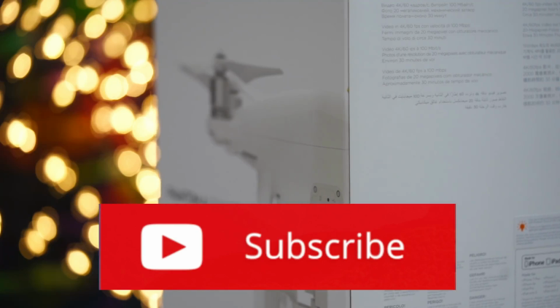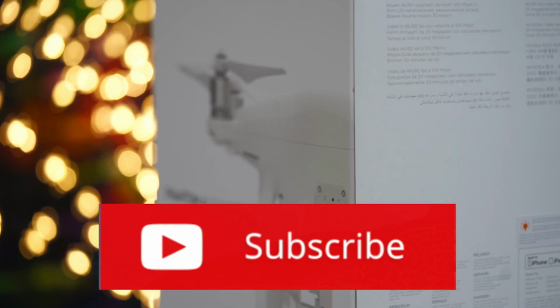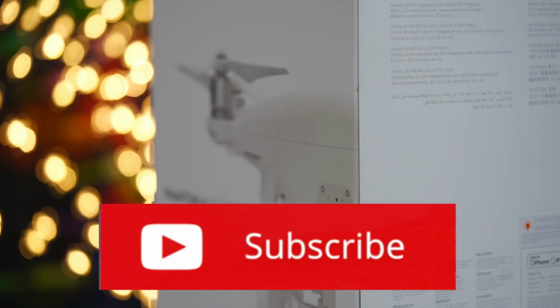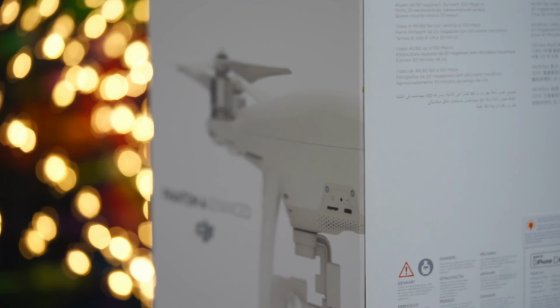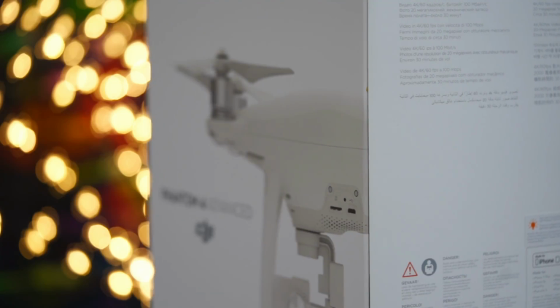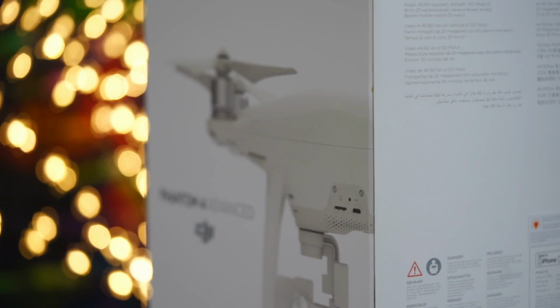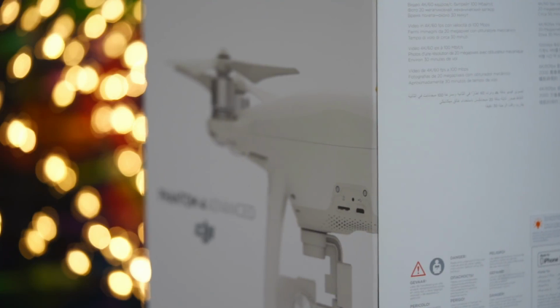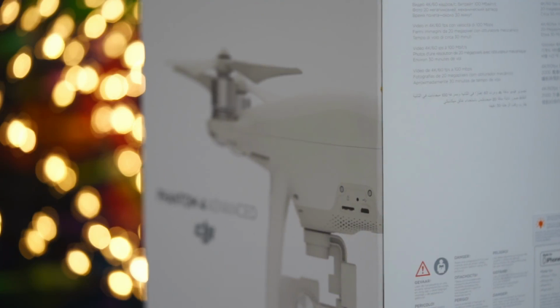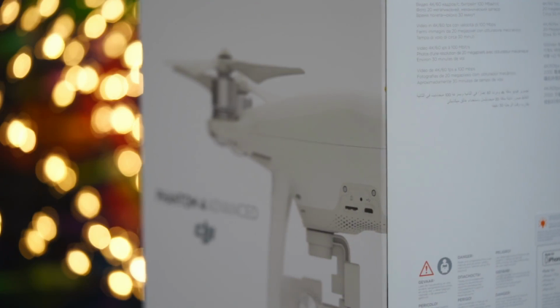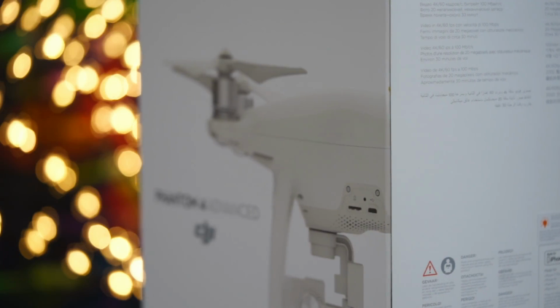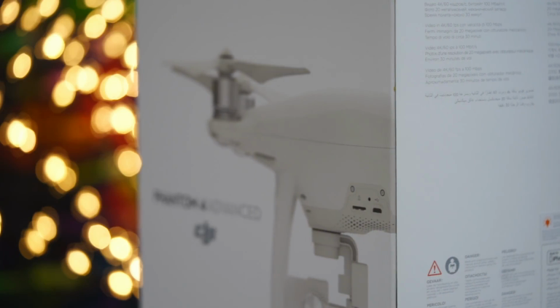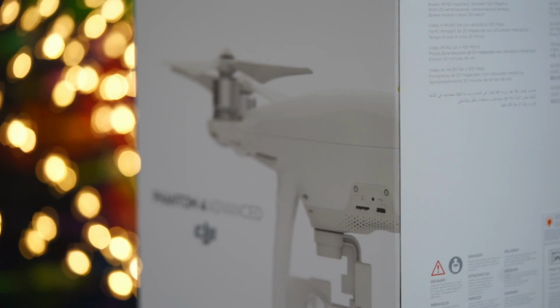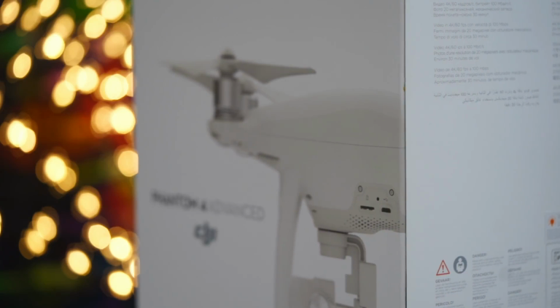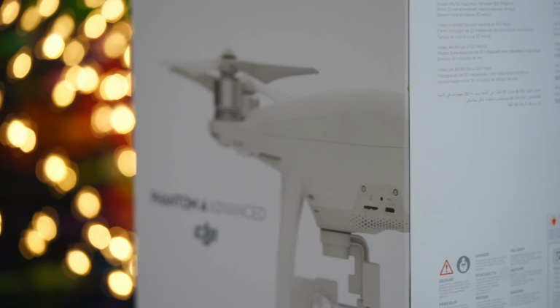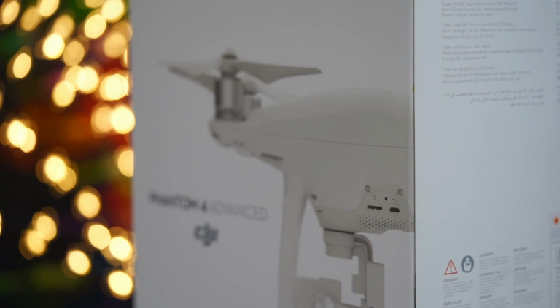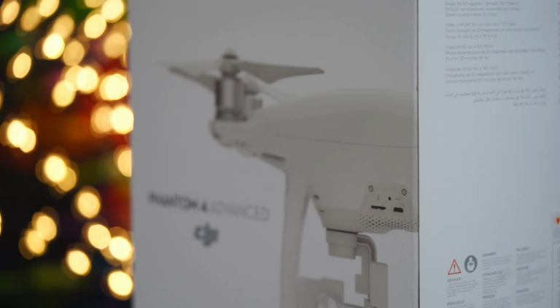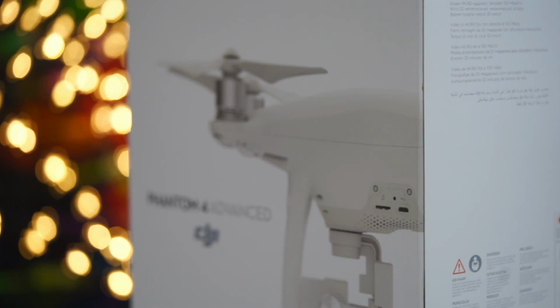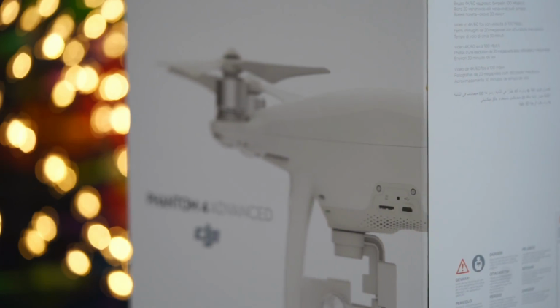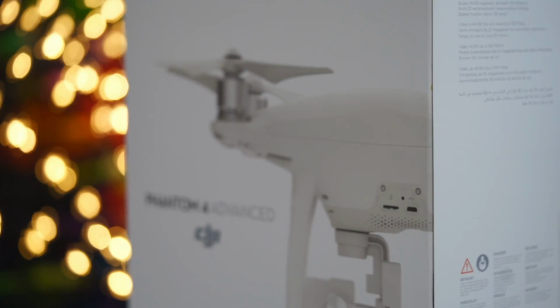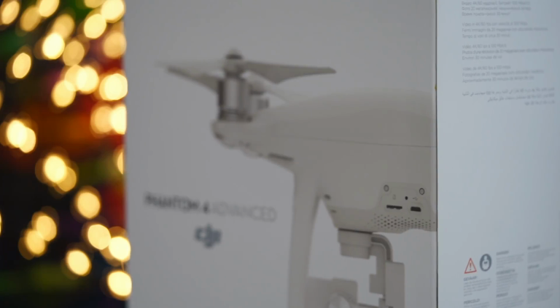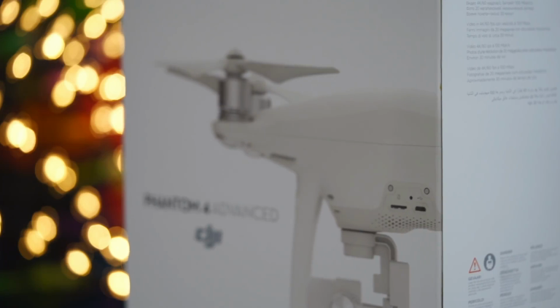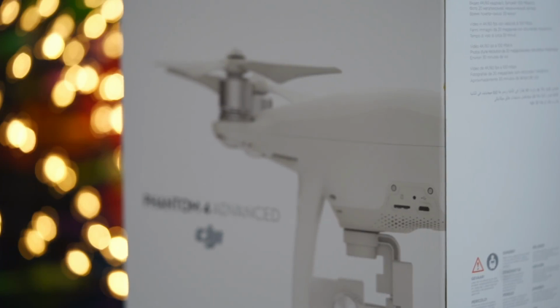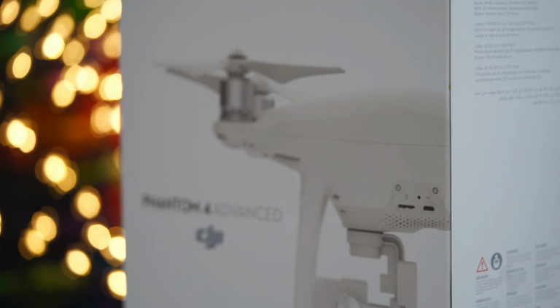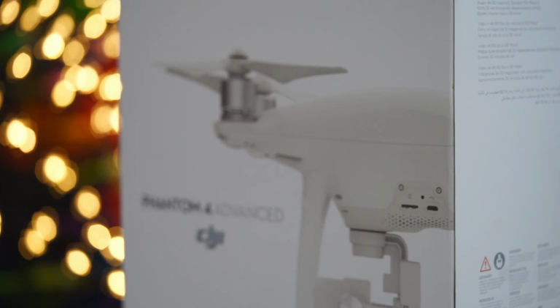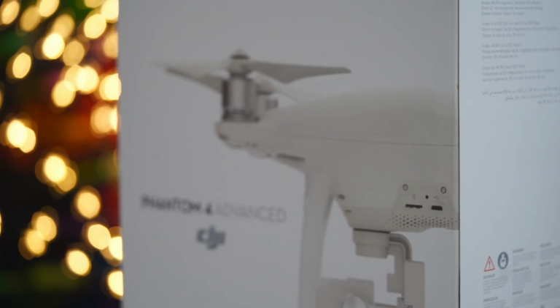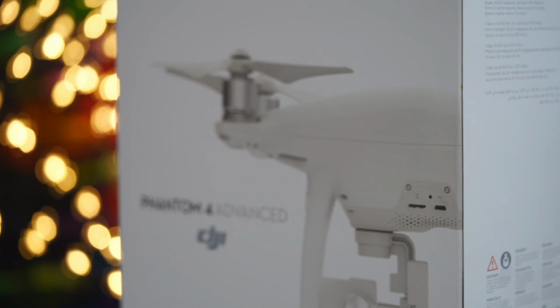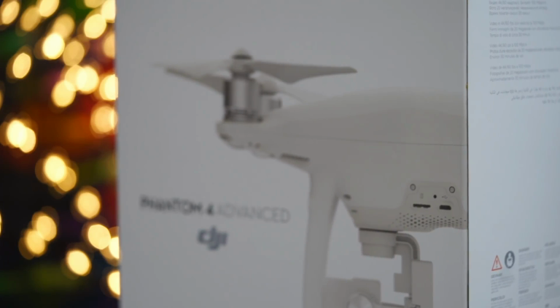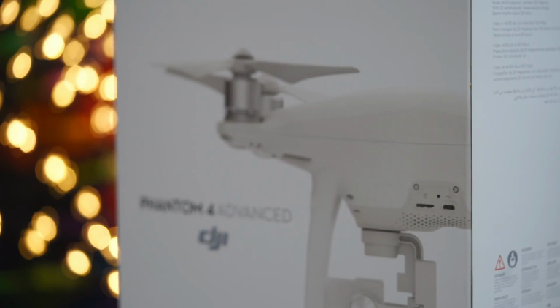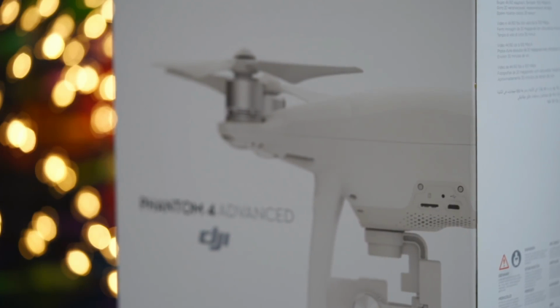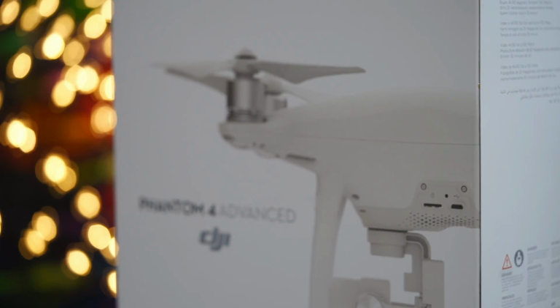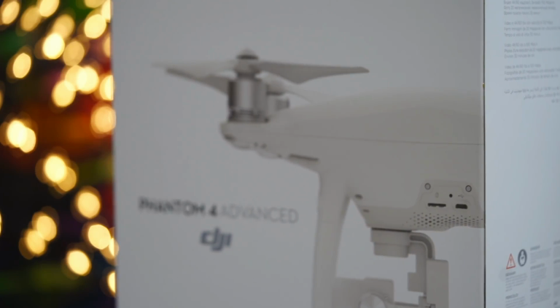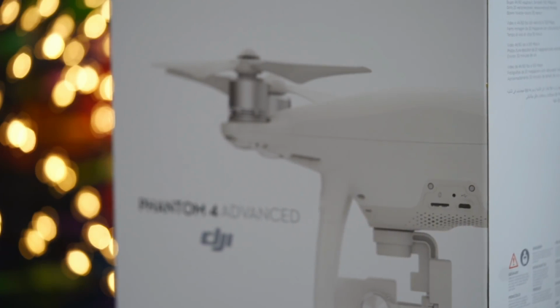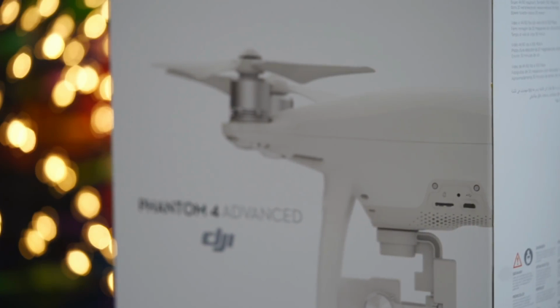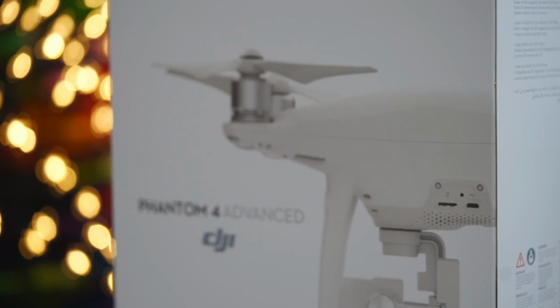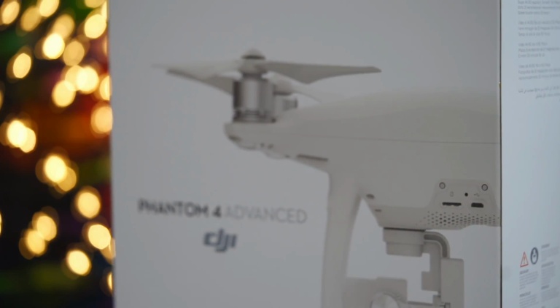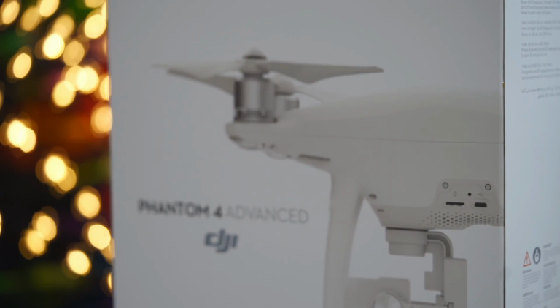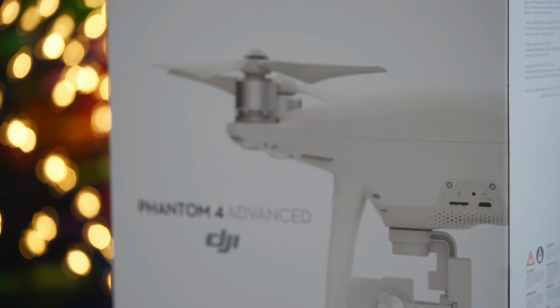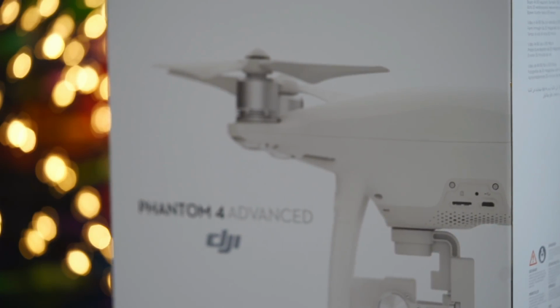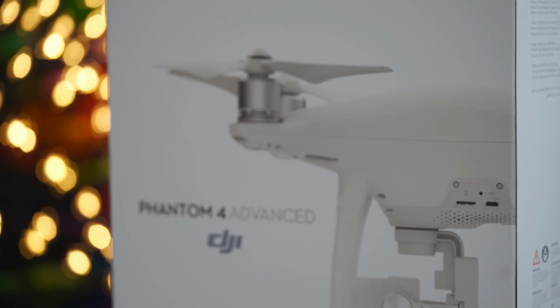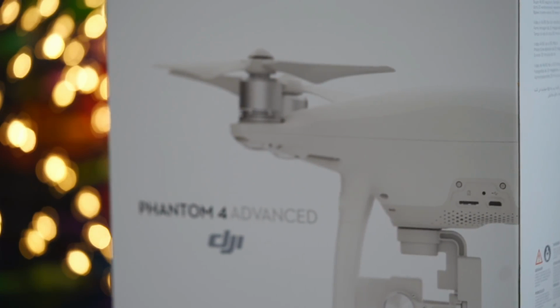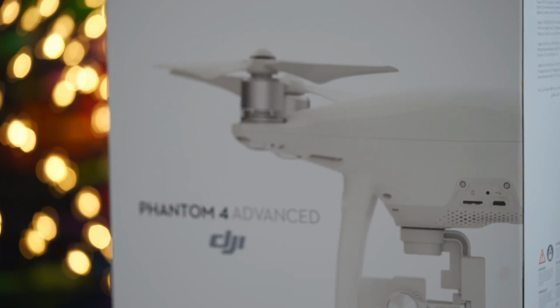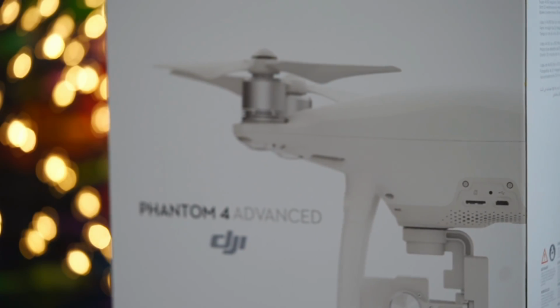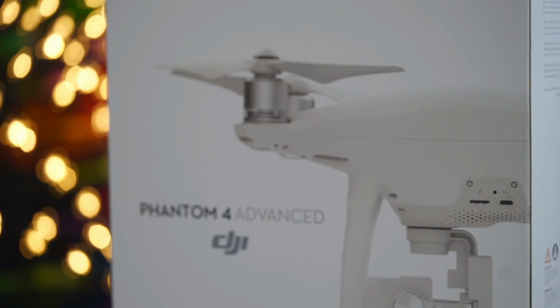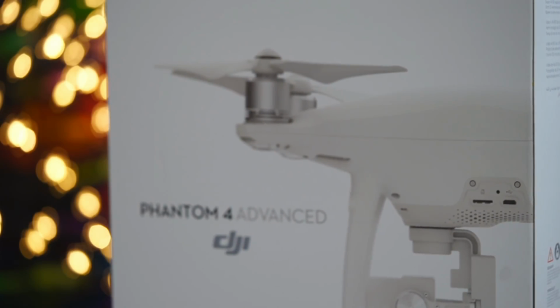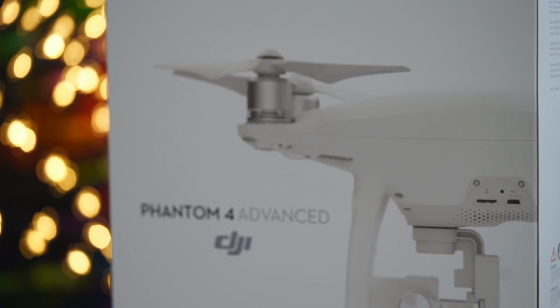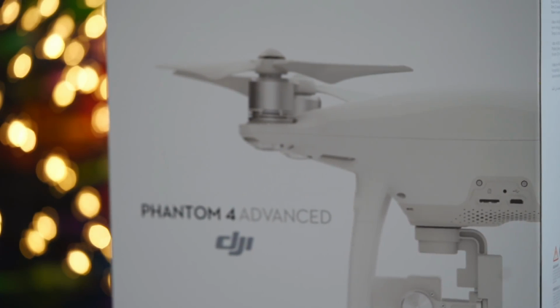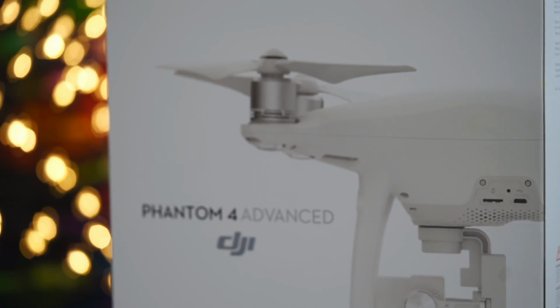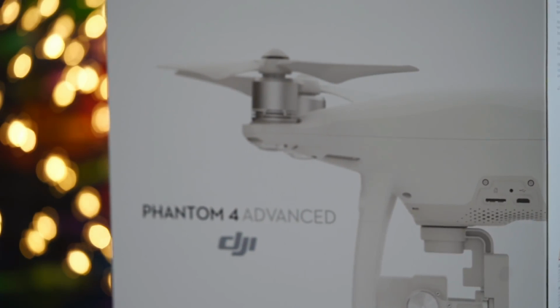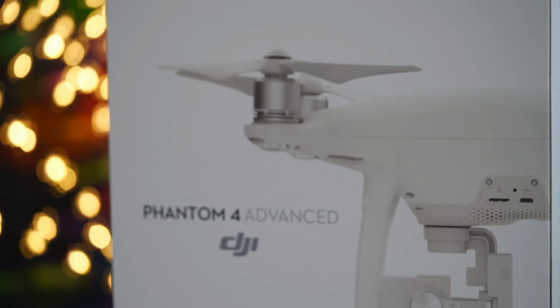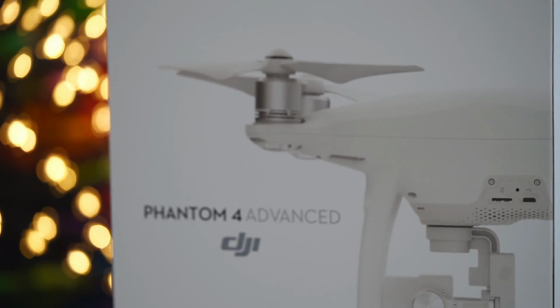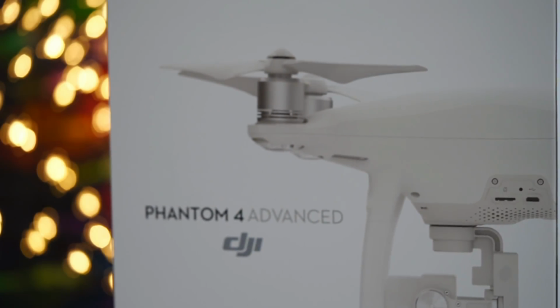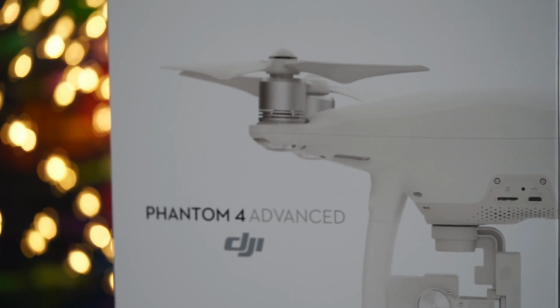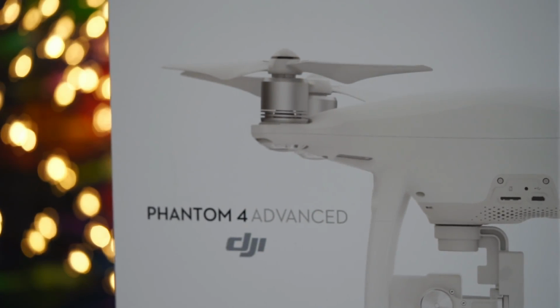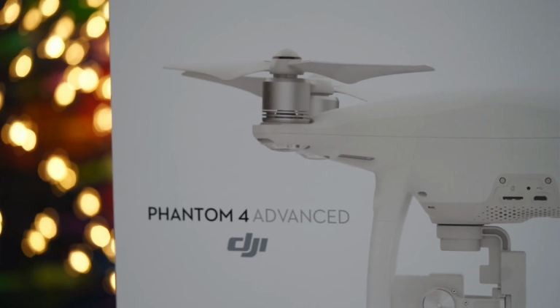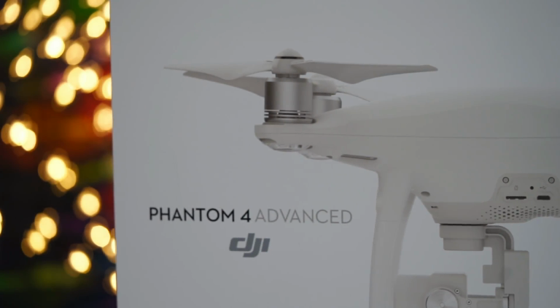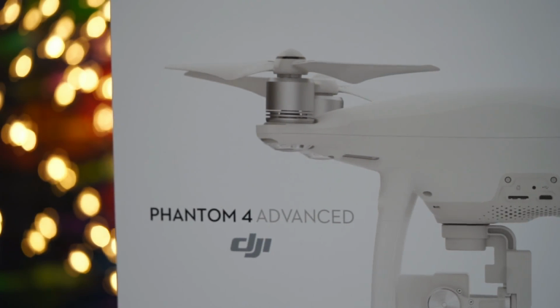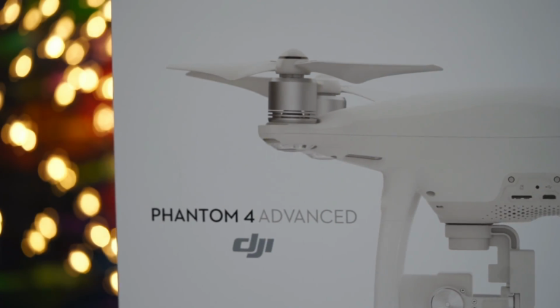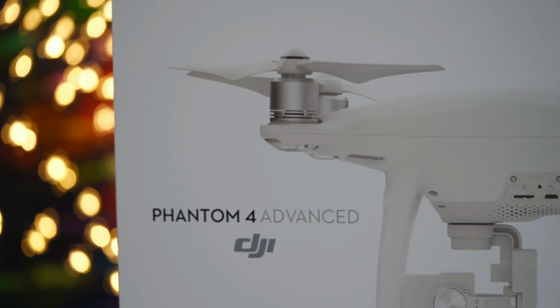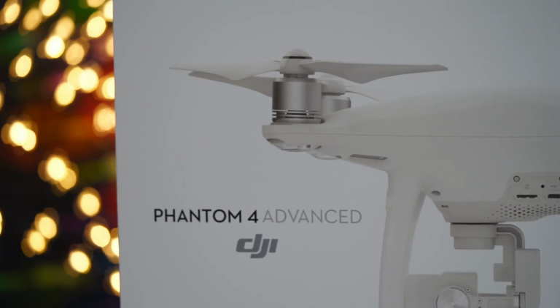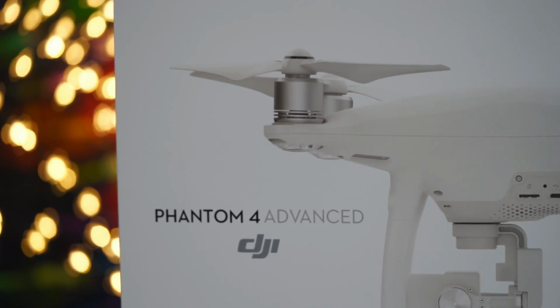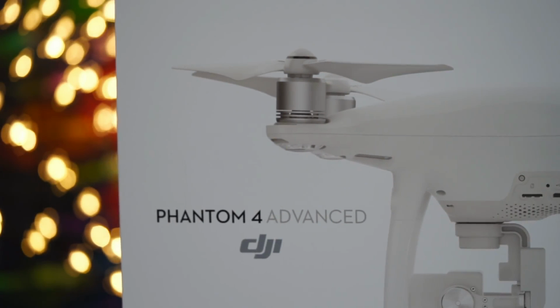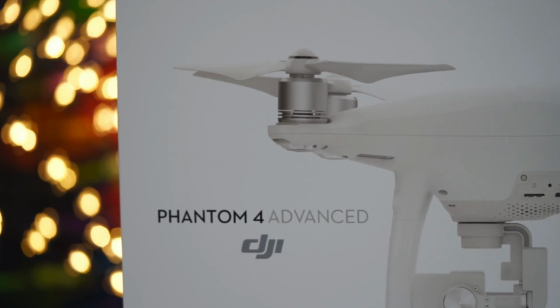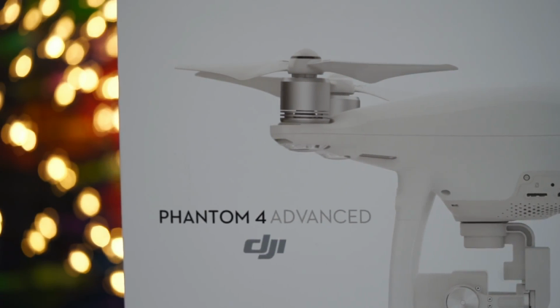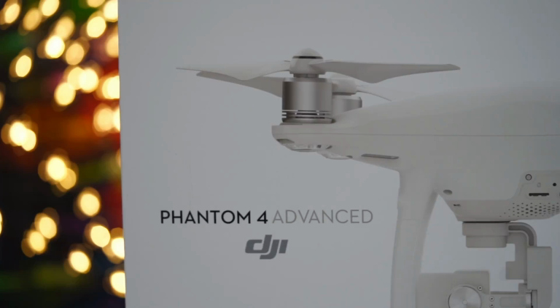Hello guys and welcome back to our channel. Recently I picked up the new DJI Phantom 4 Advanced and I want to share with you my first impression of the drone and how it performed.